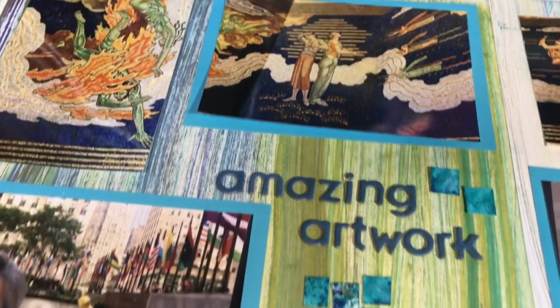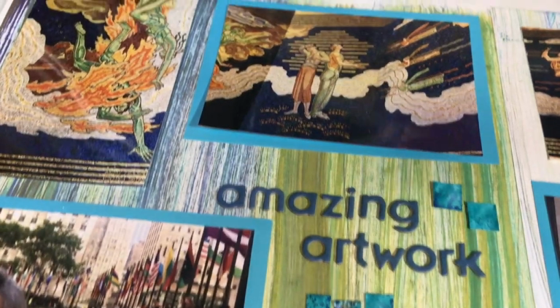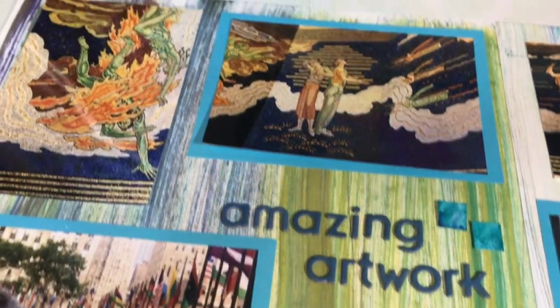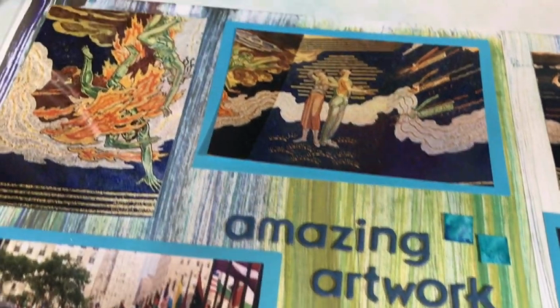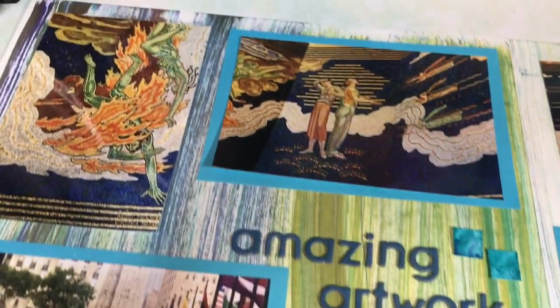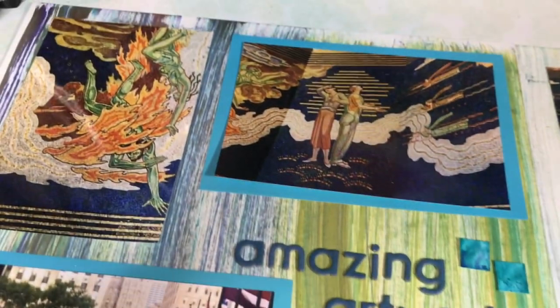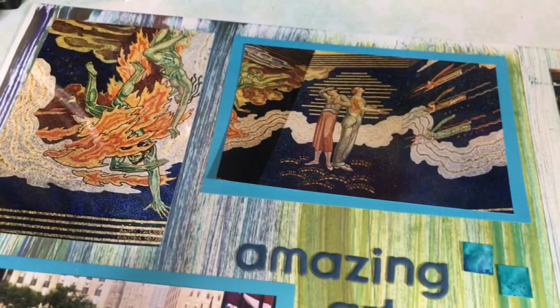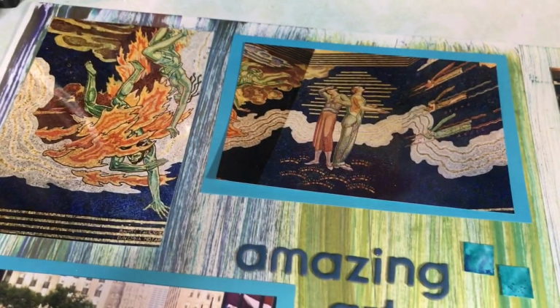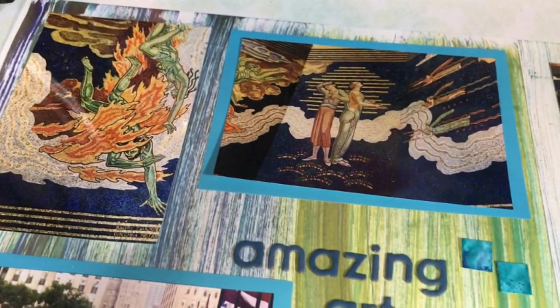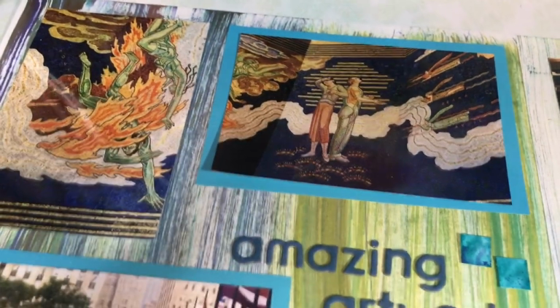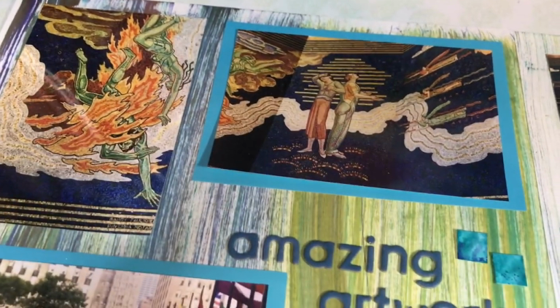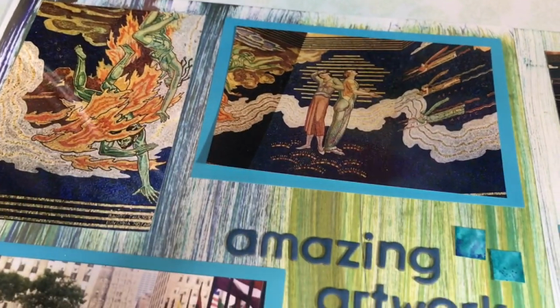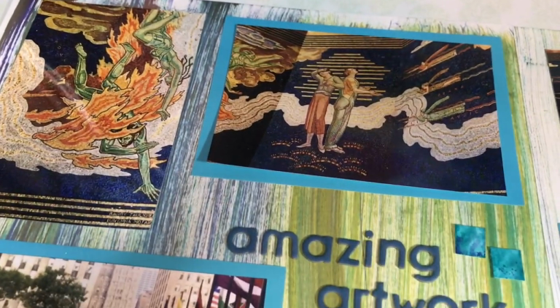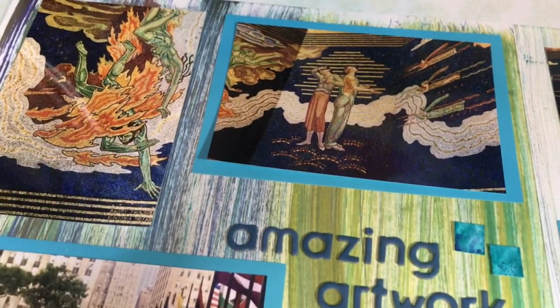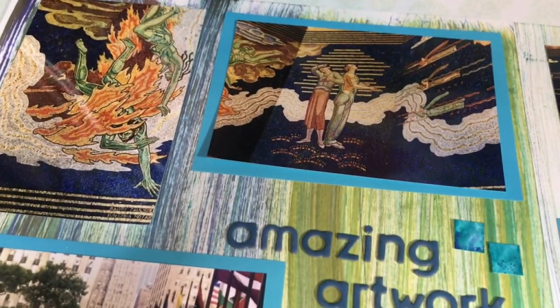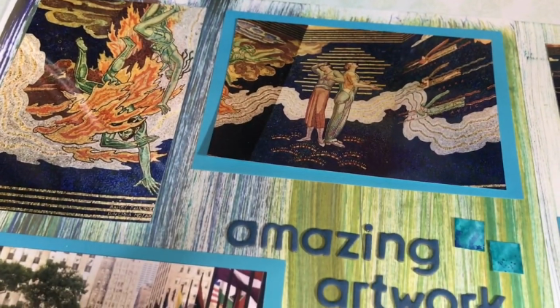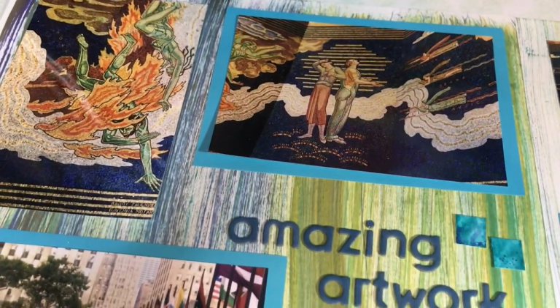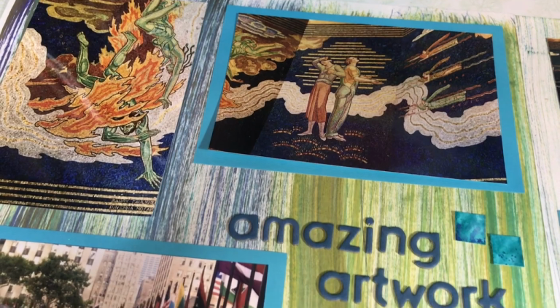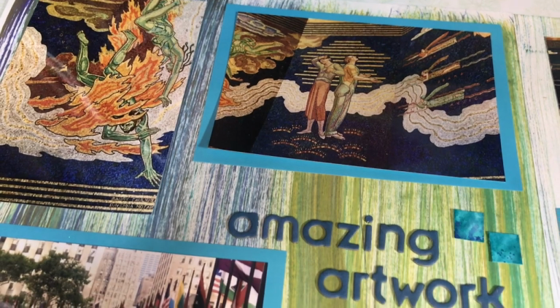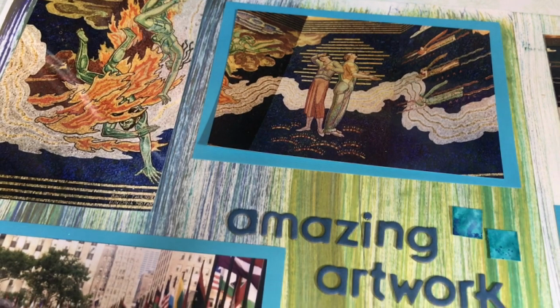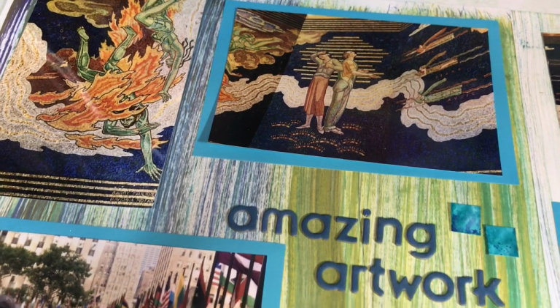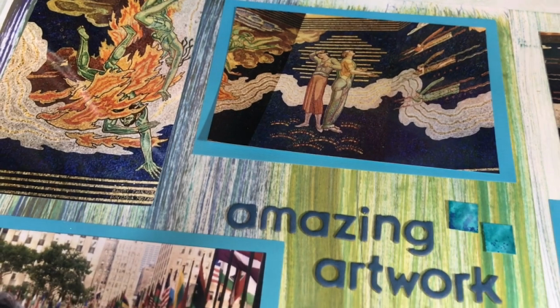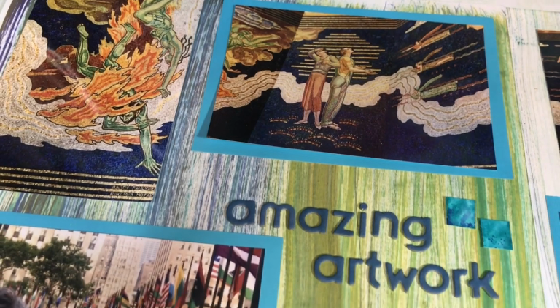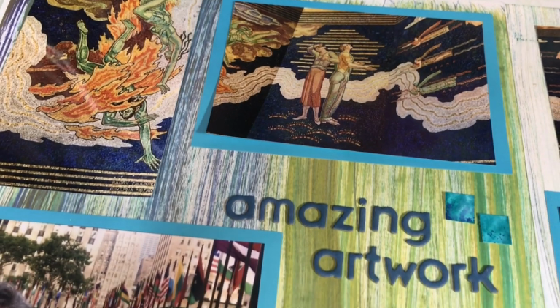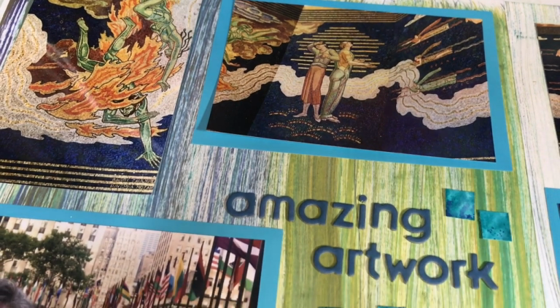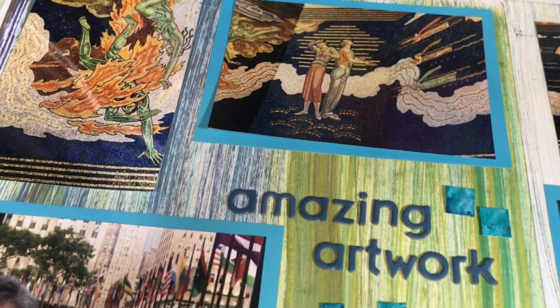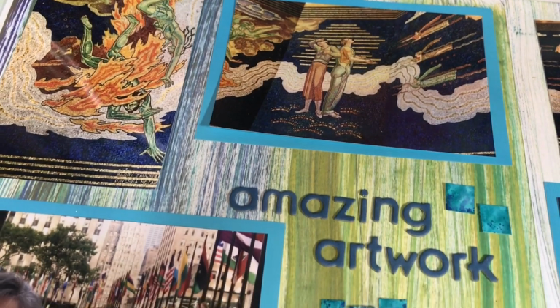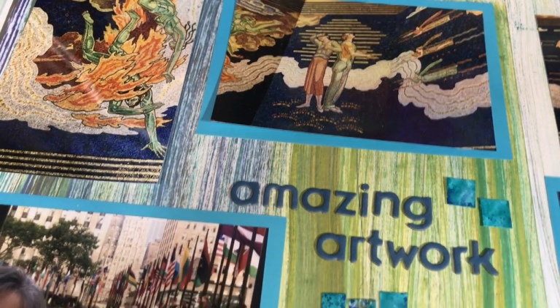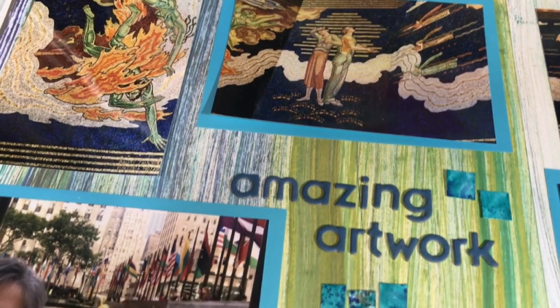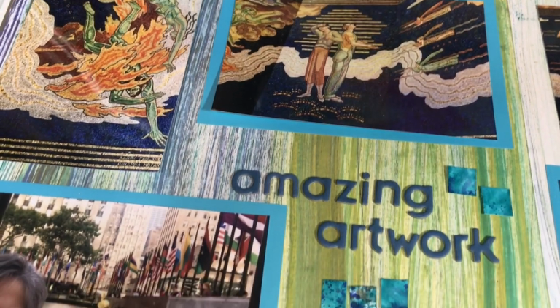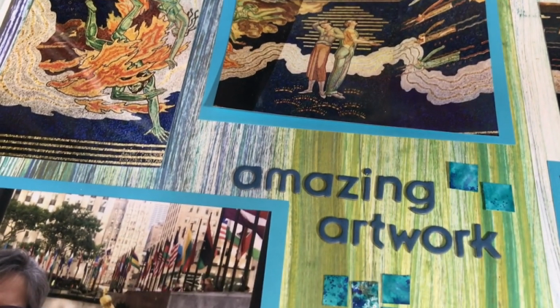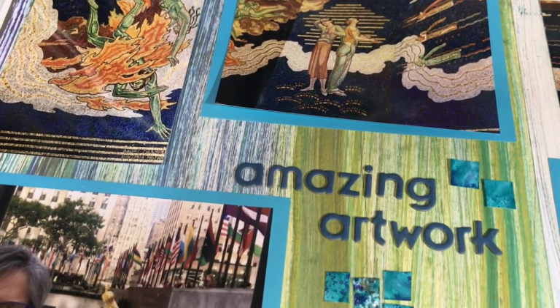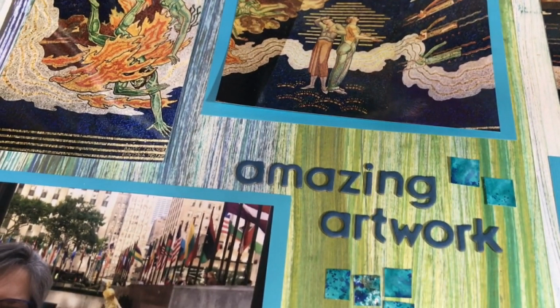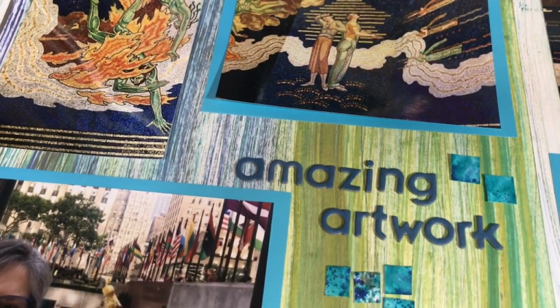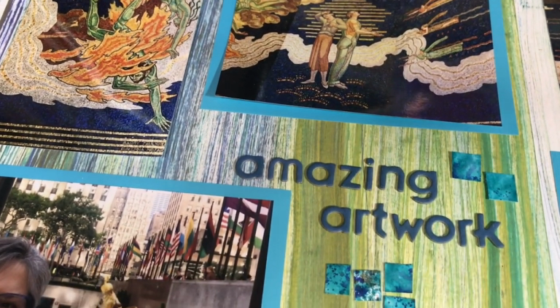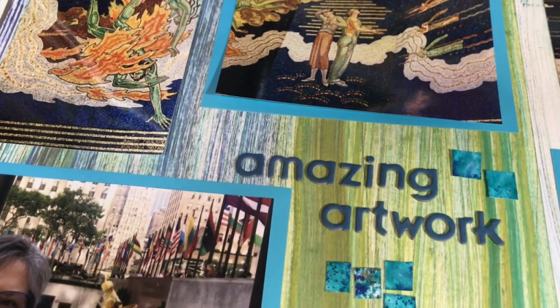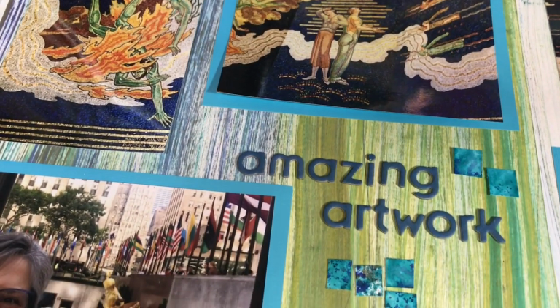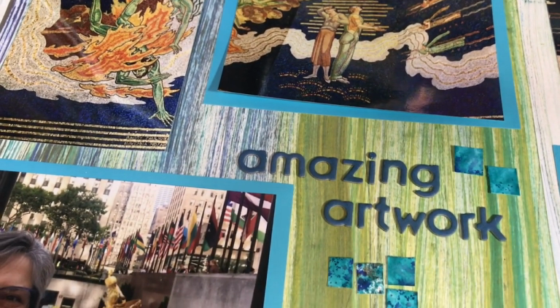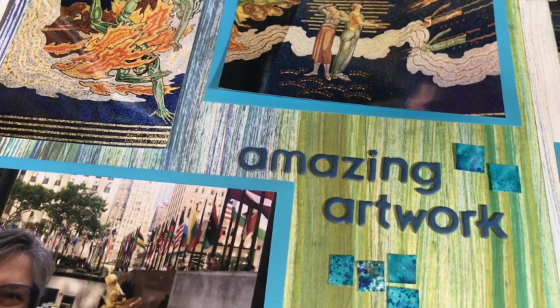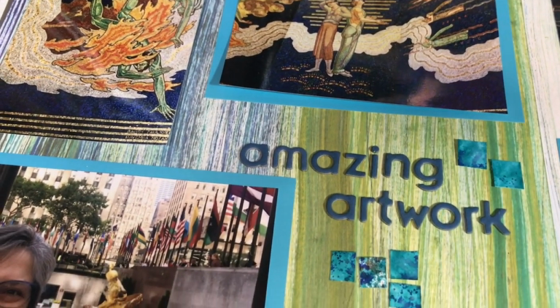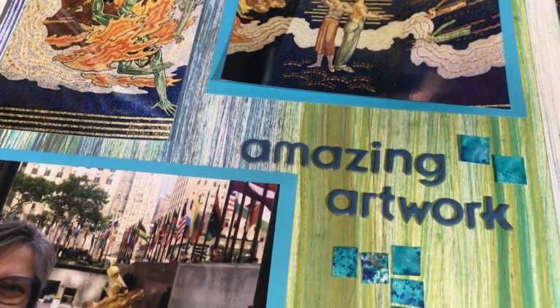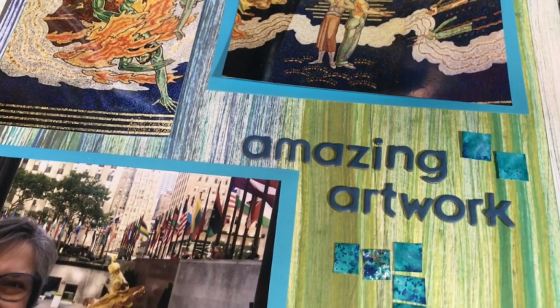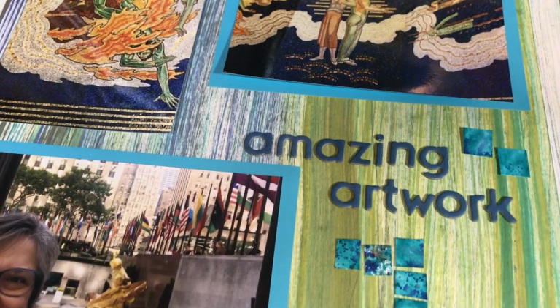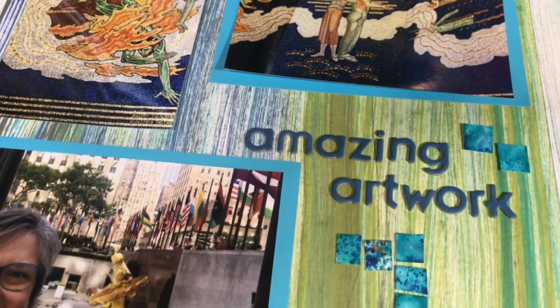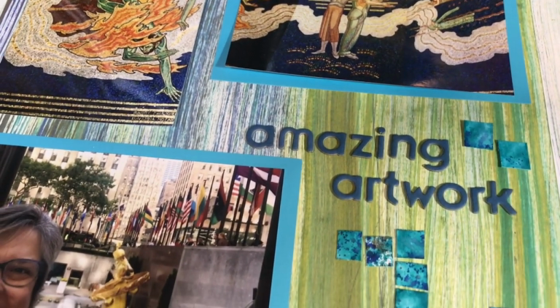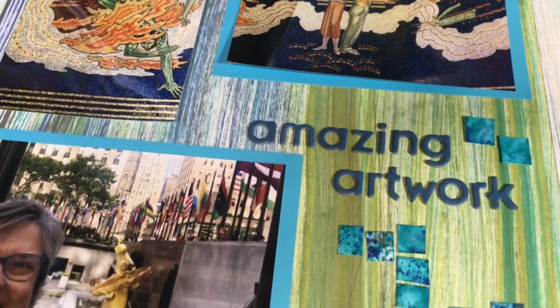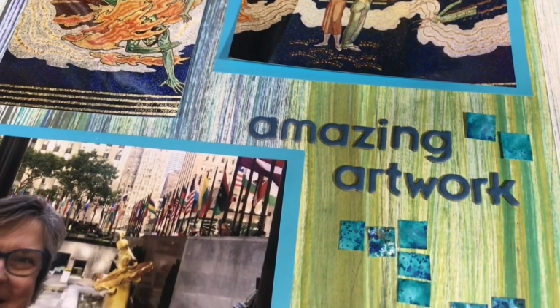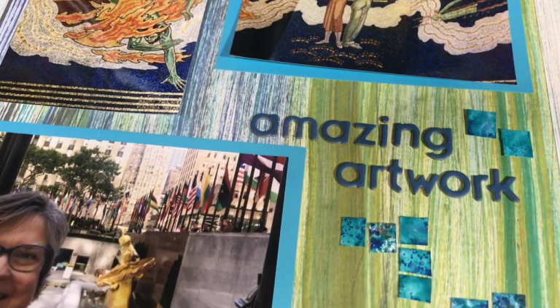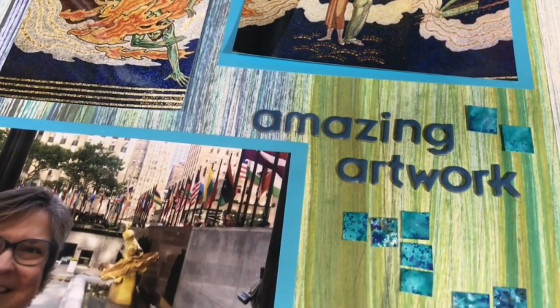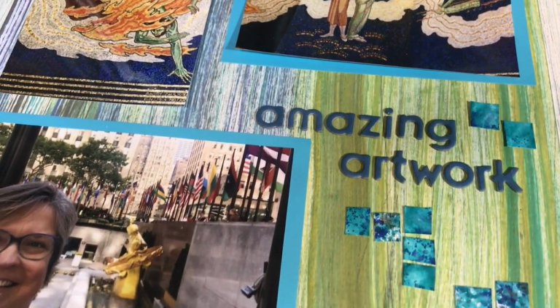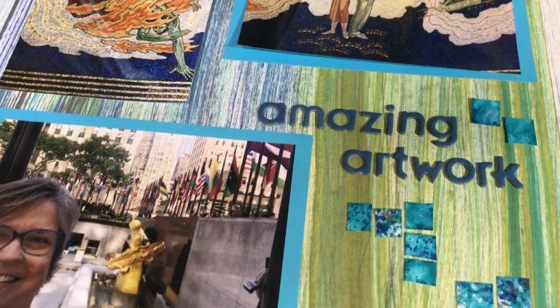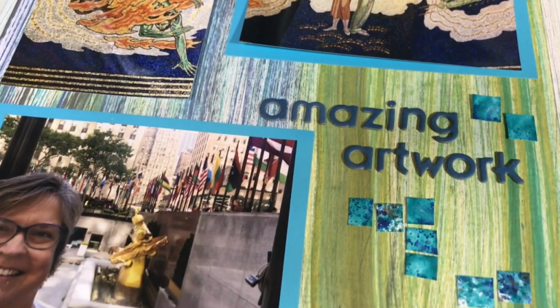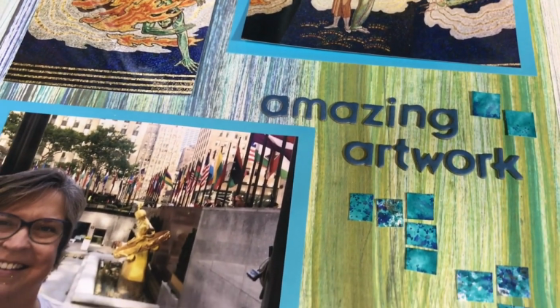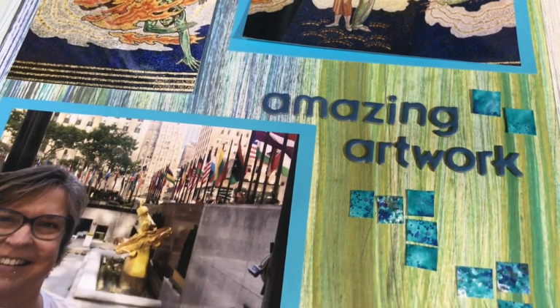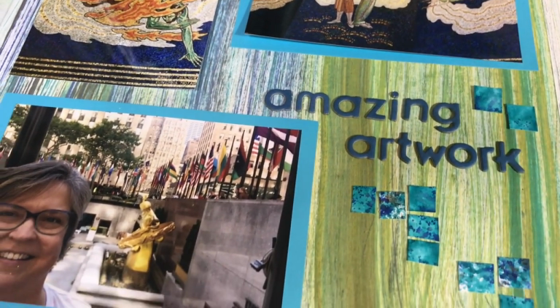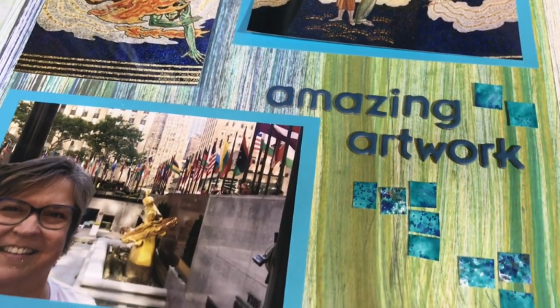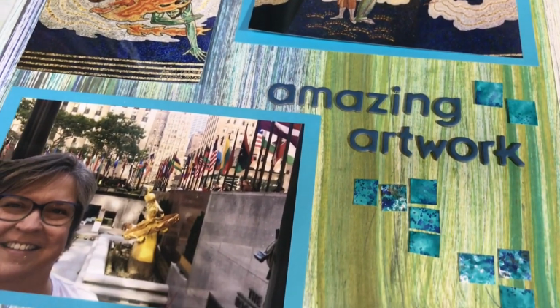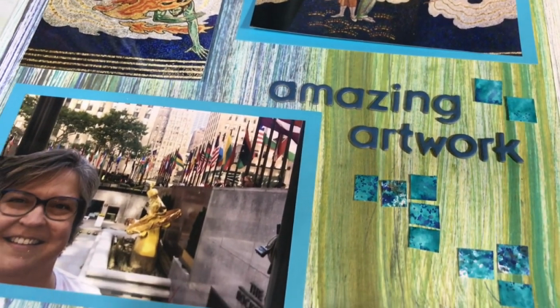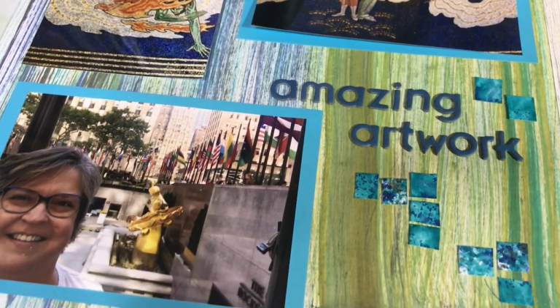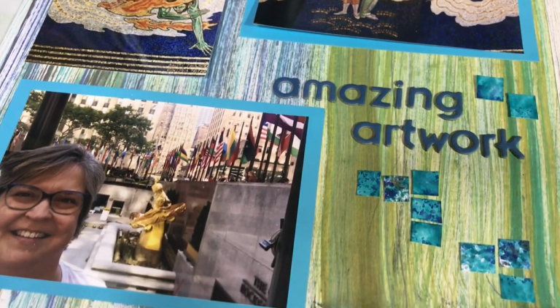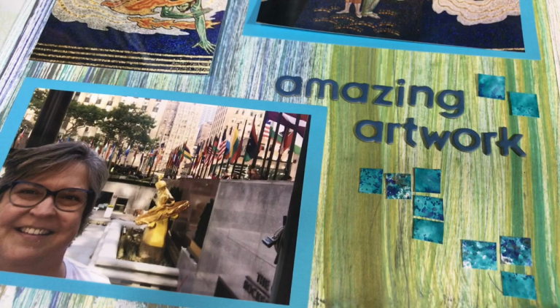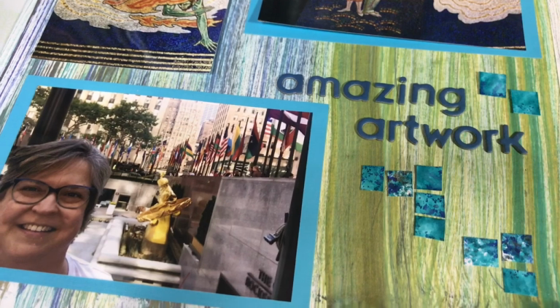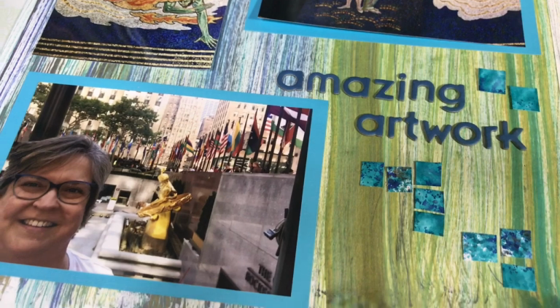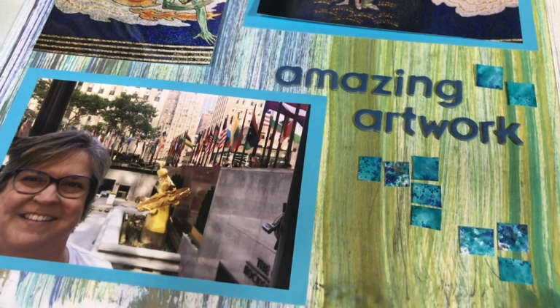Here are some final looks at the completed layout. Until next time, keep on scrapping everybody — thanks for watching!